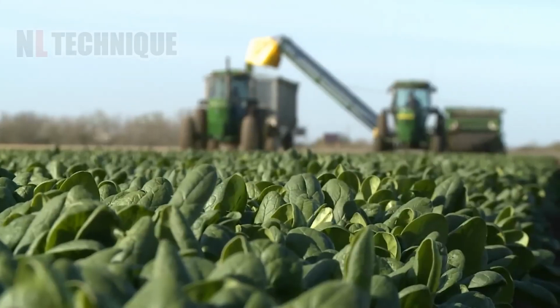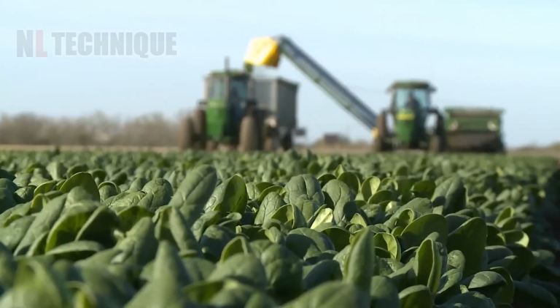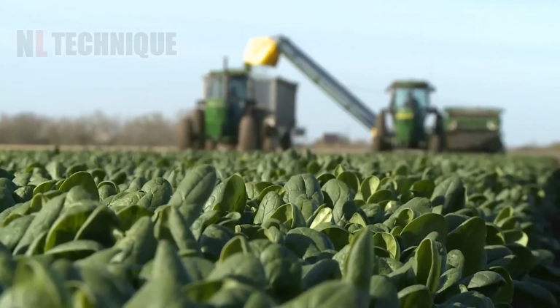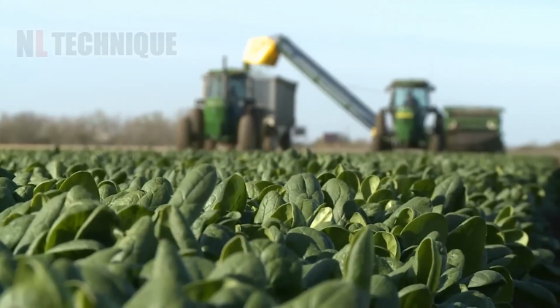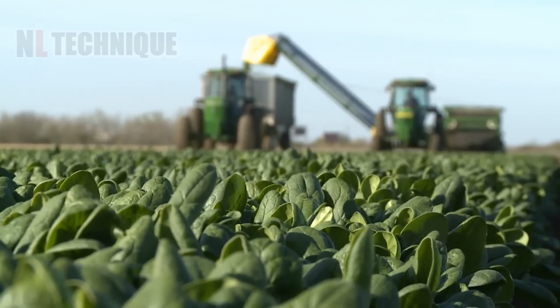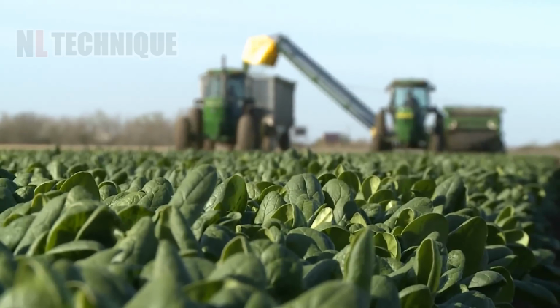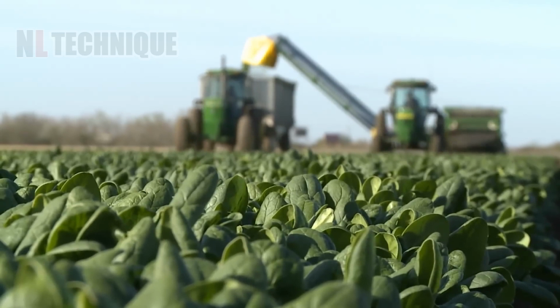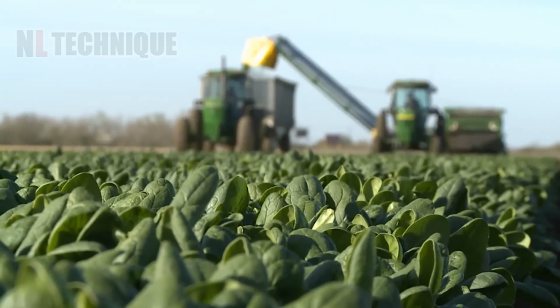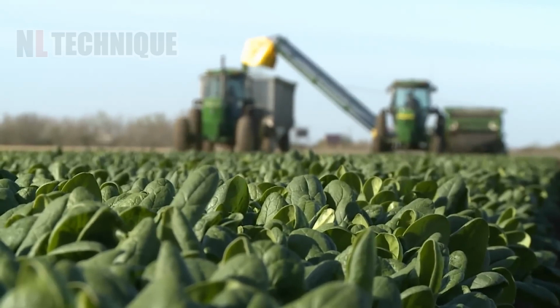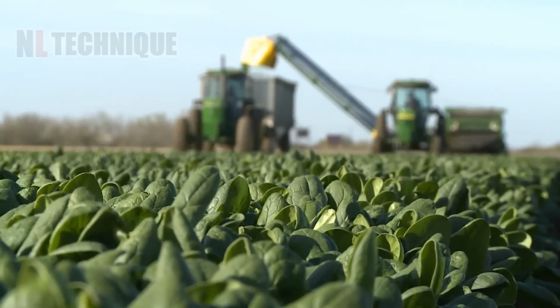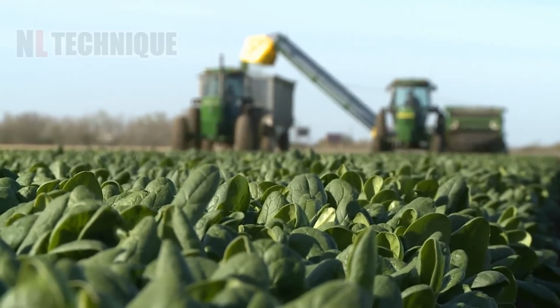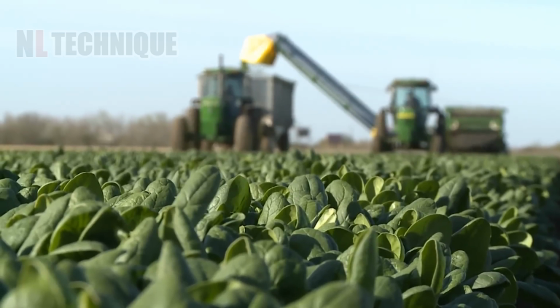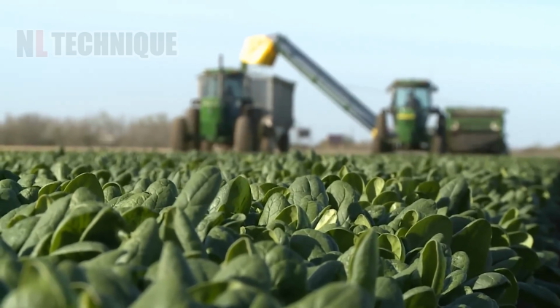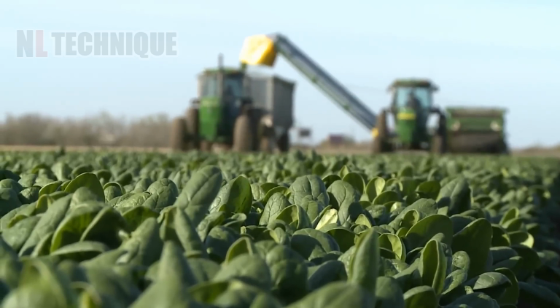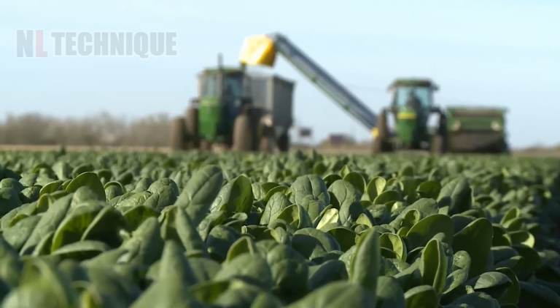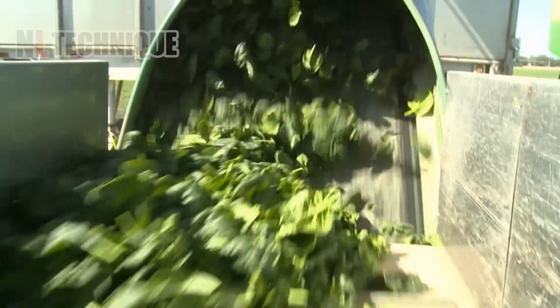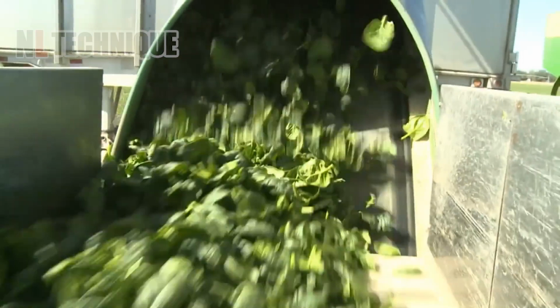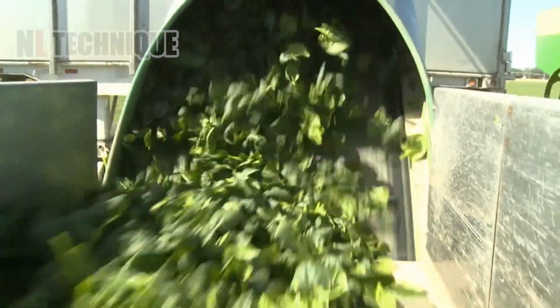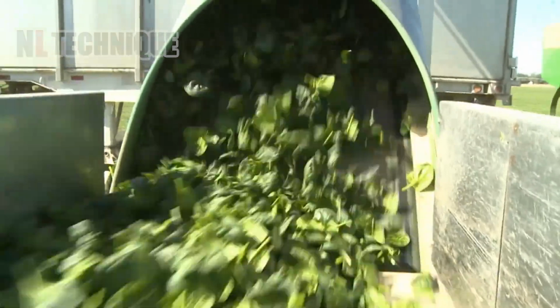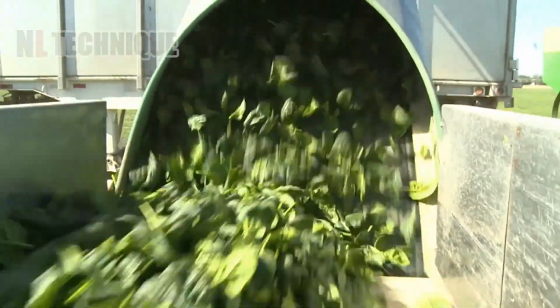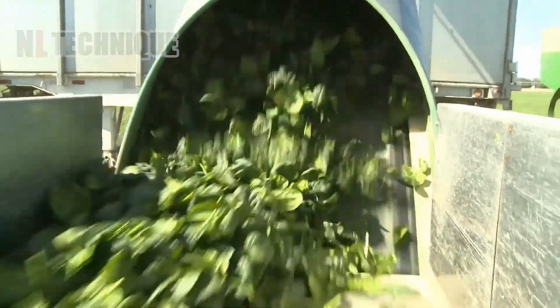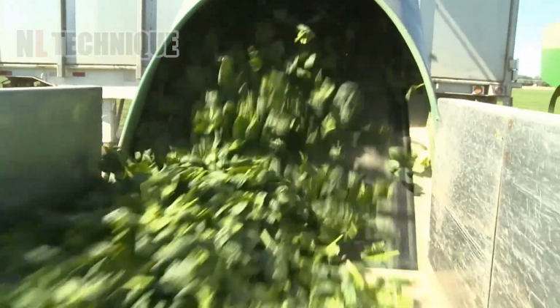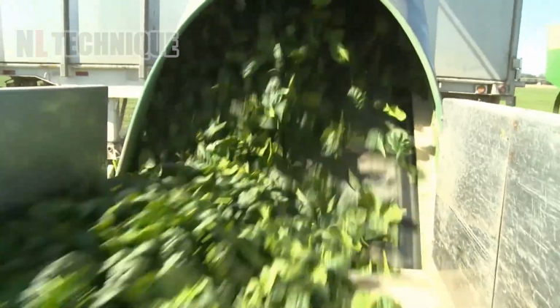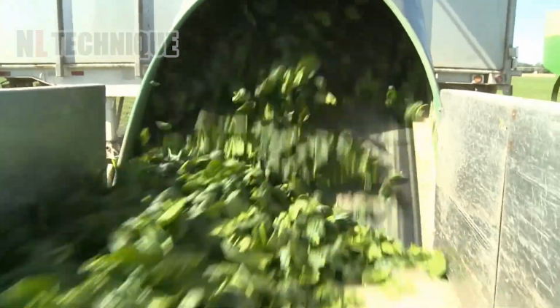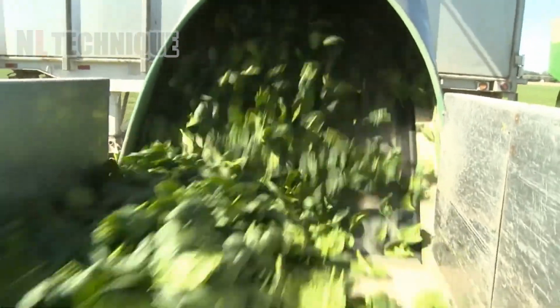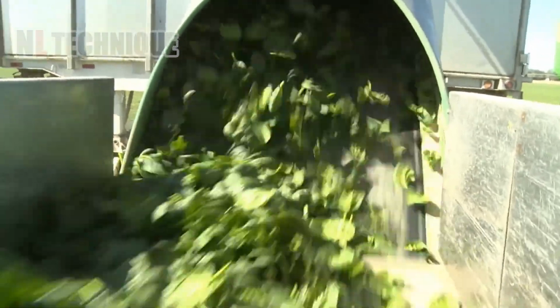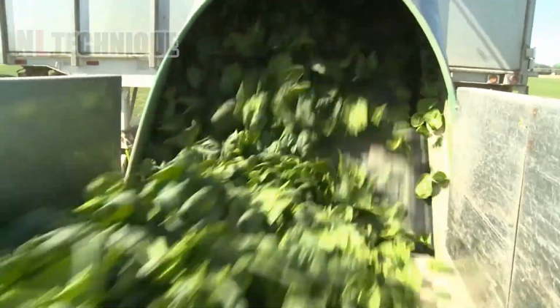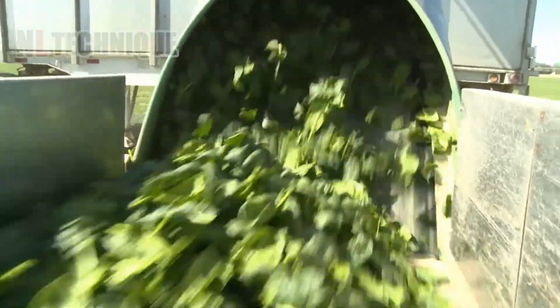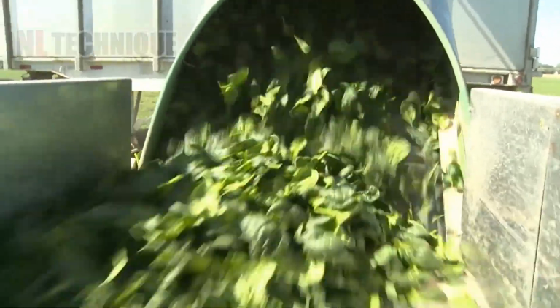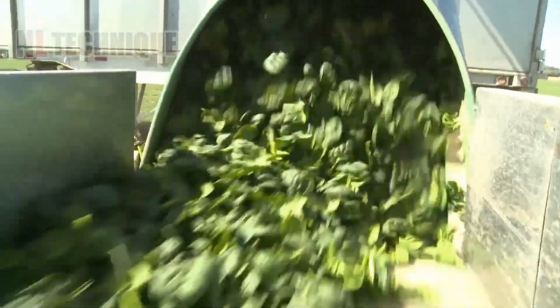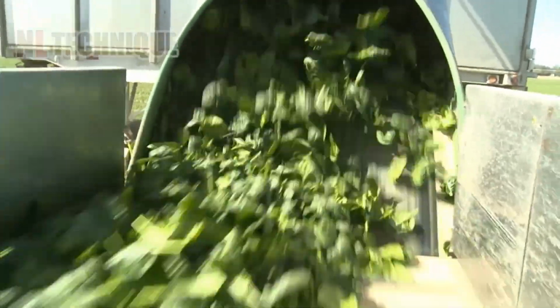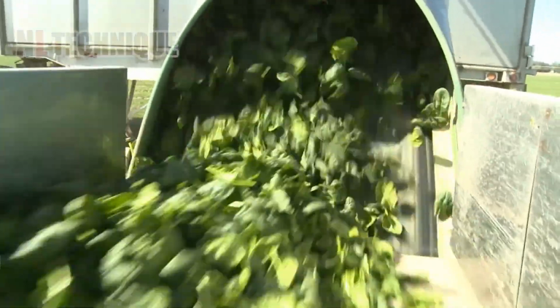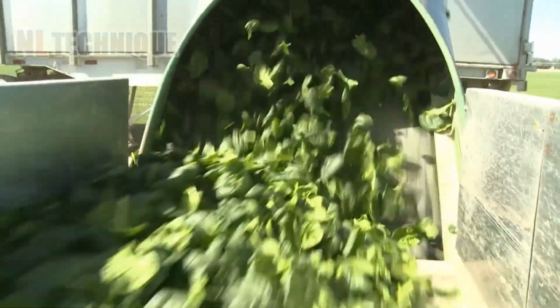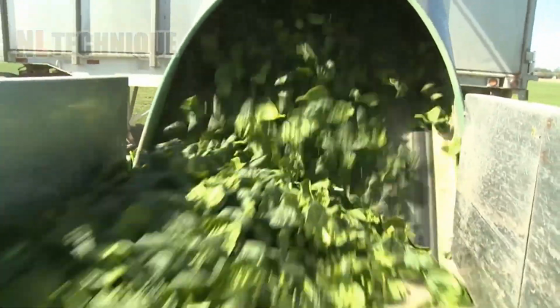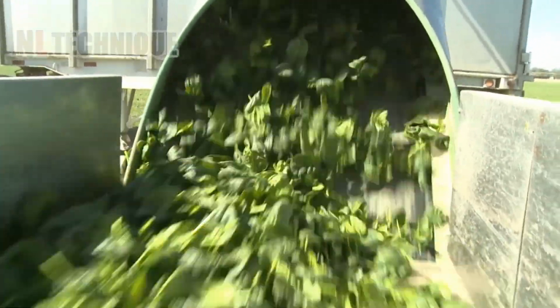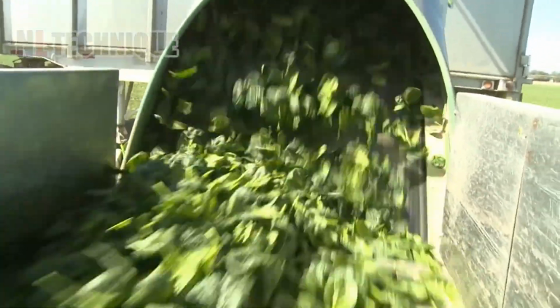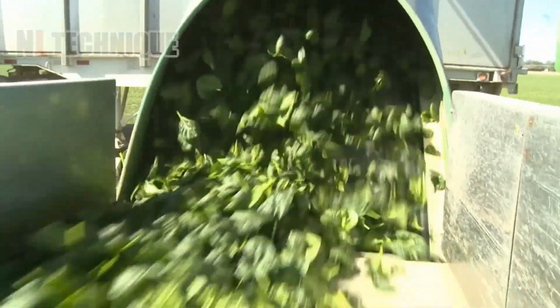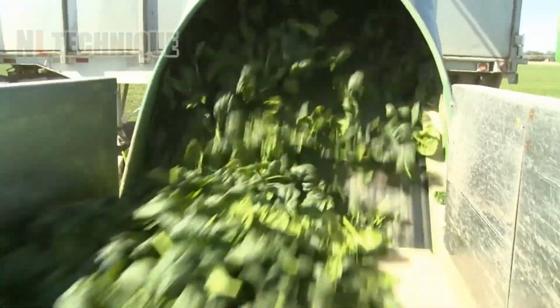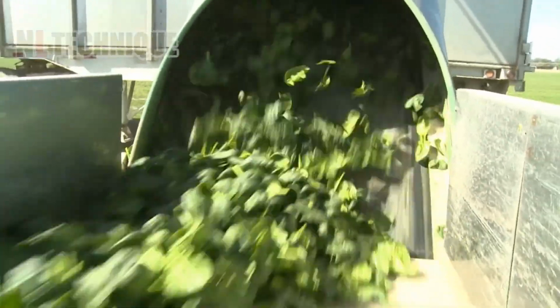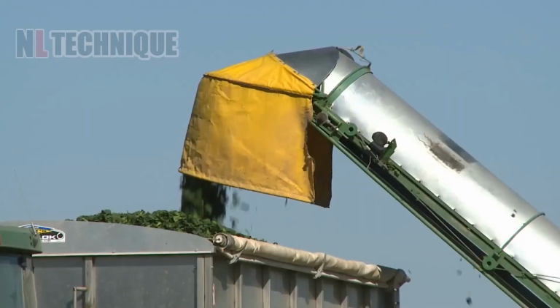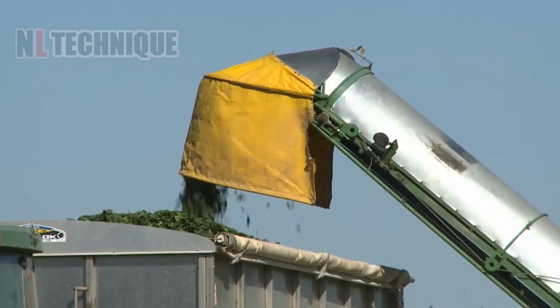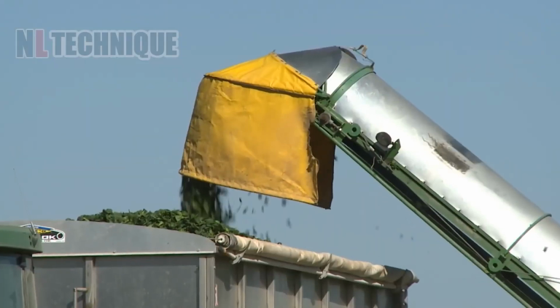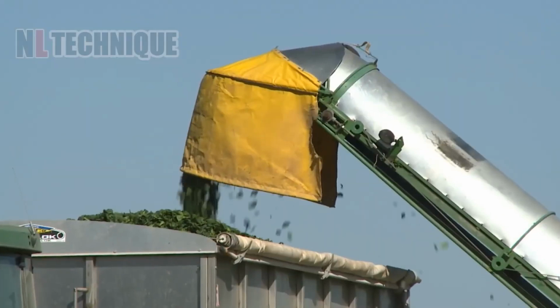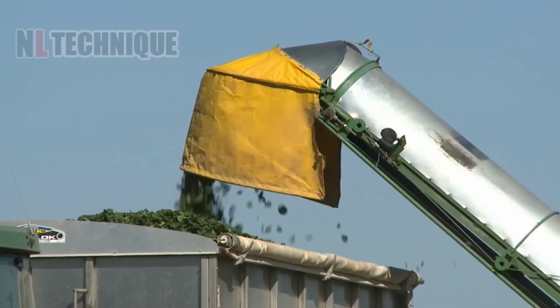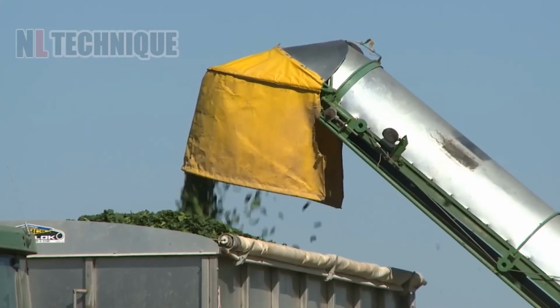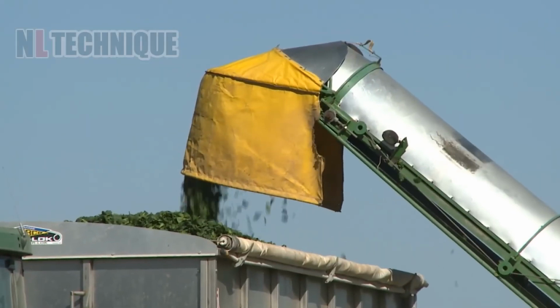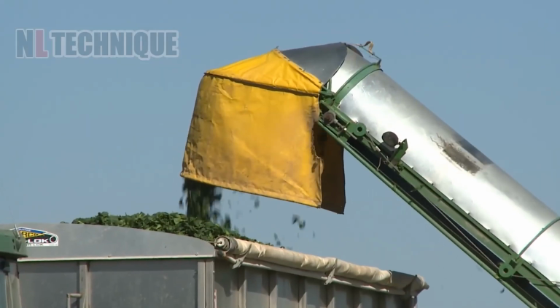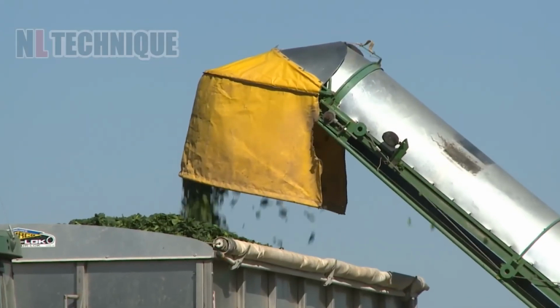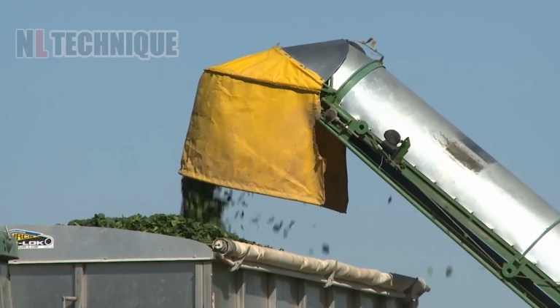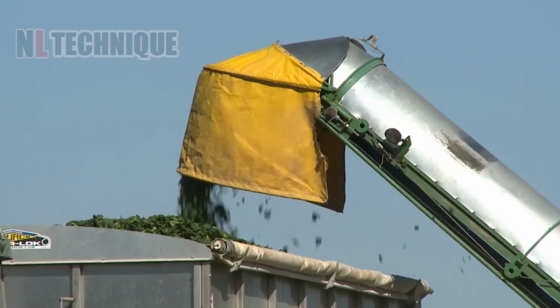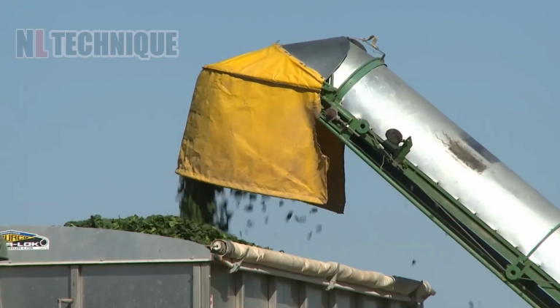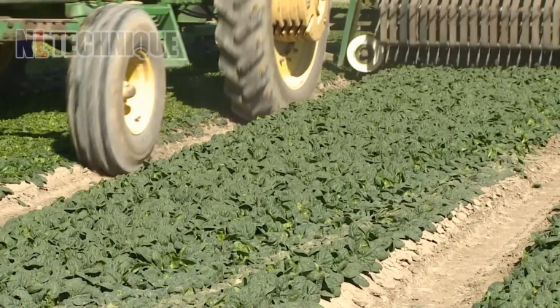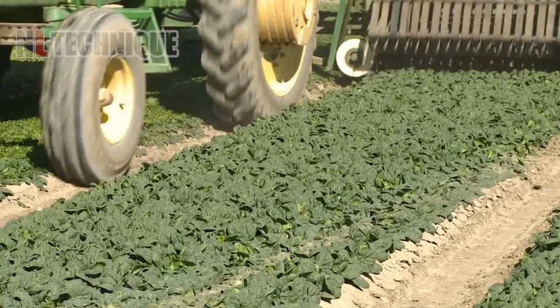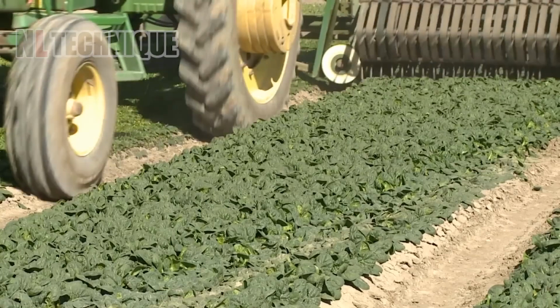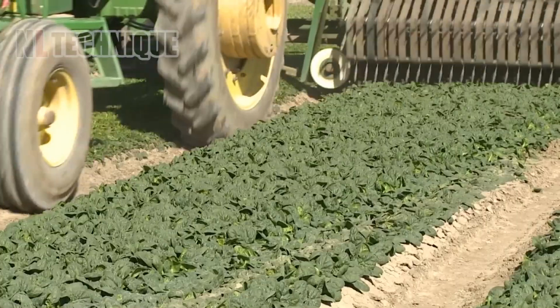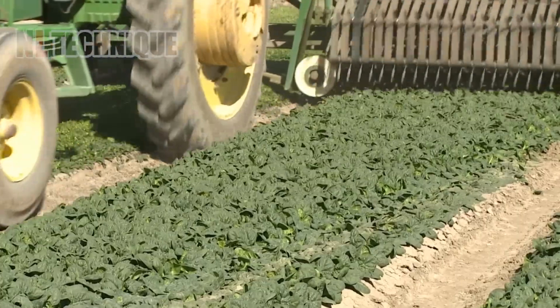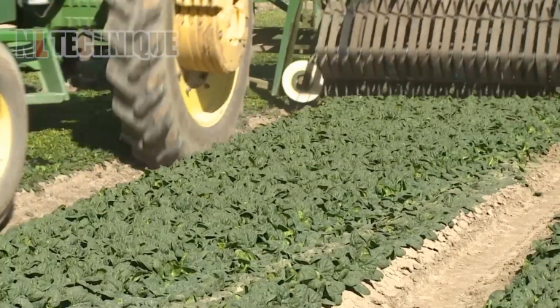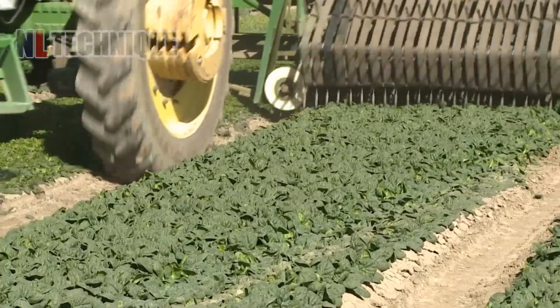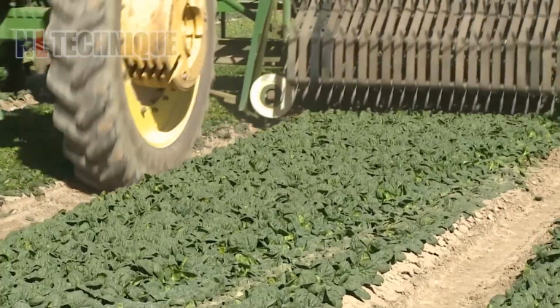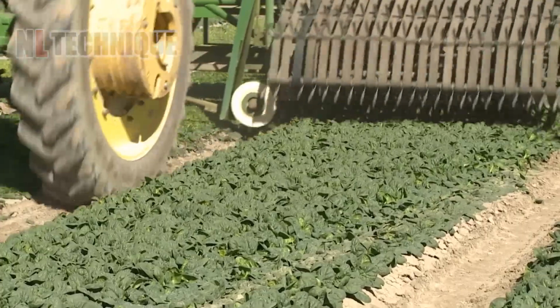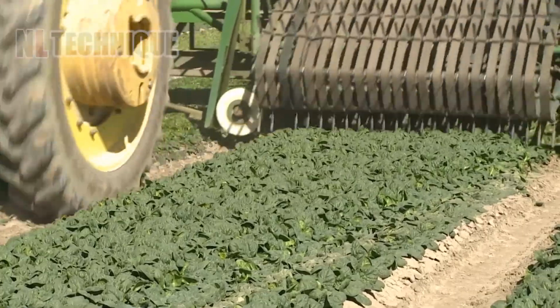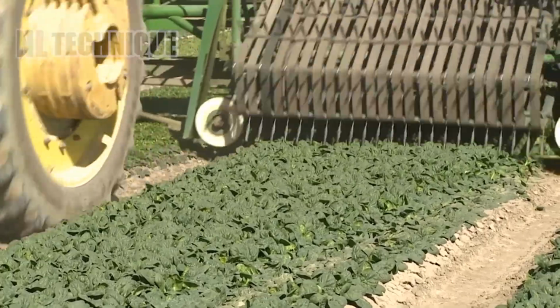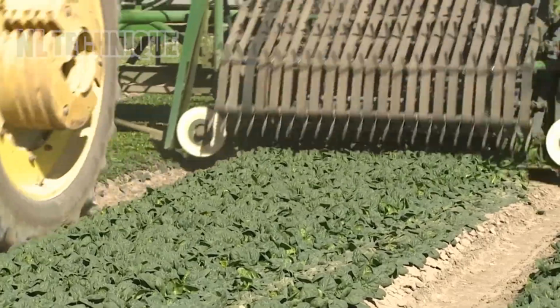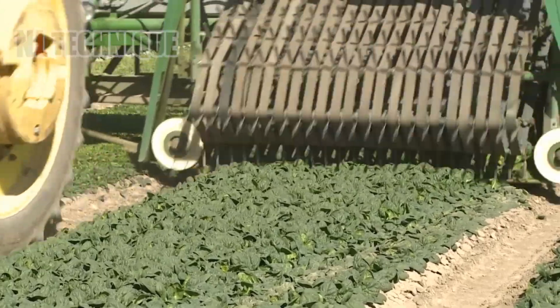Dread to think of harvesting a farmer's spinach? Not to worry with this cutting-edge spinach harvester.